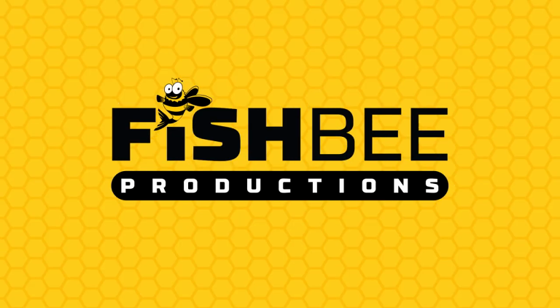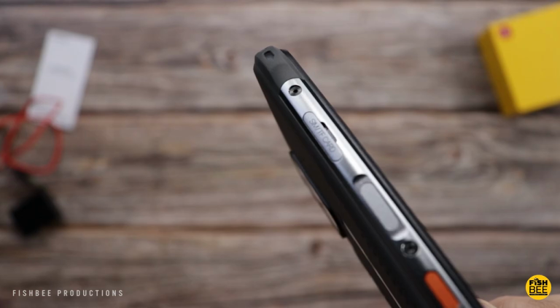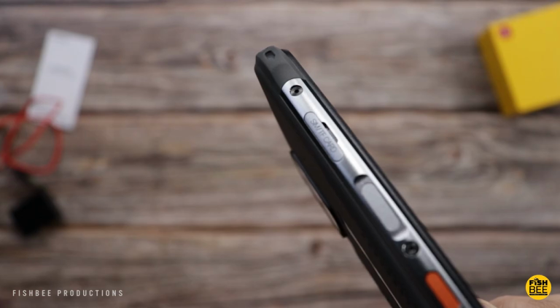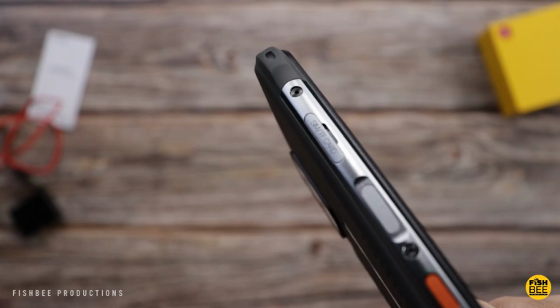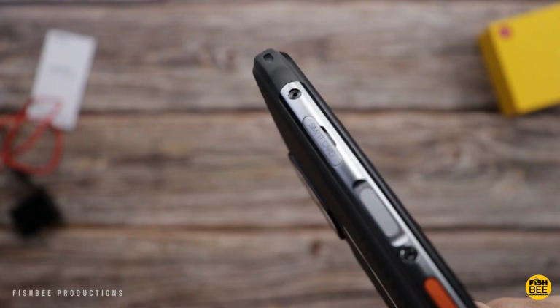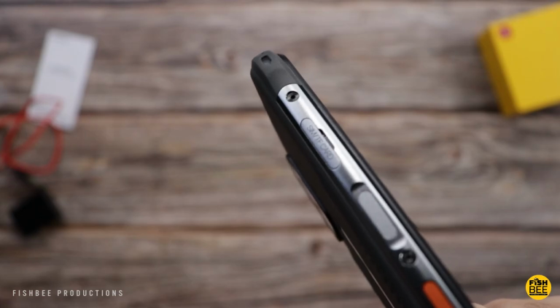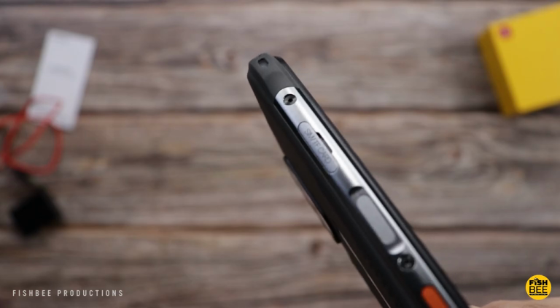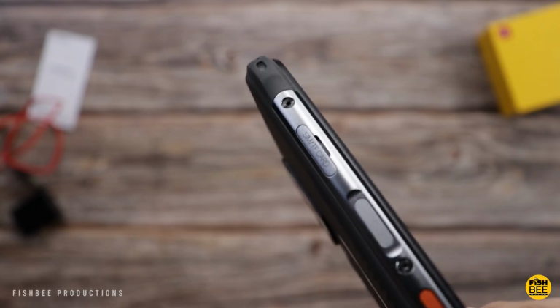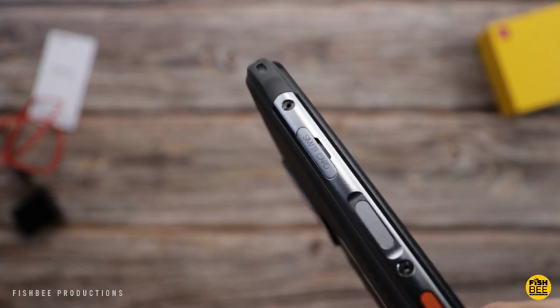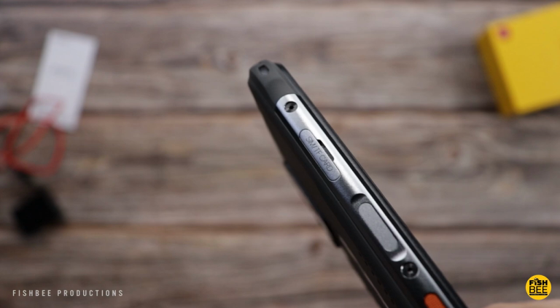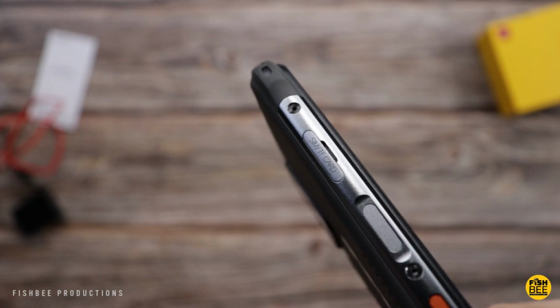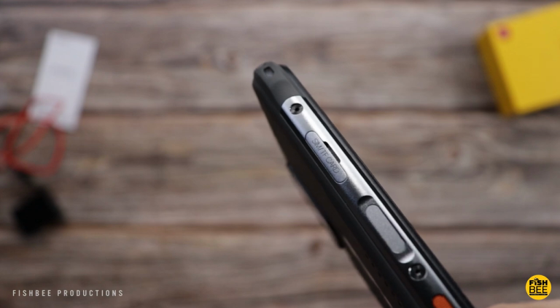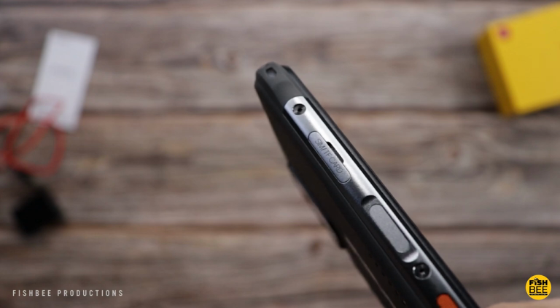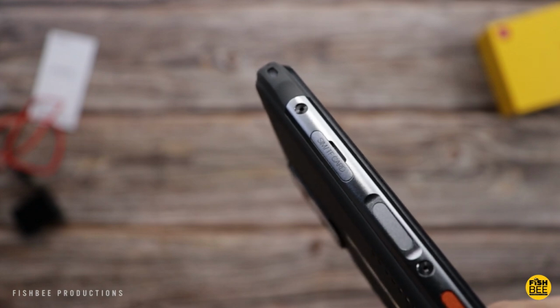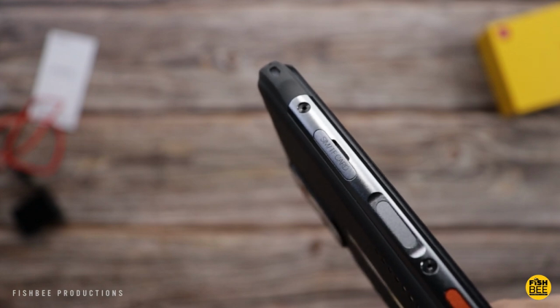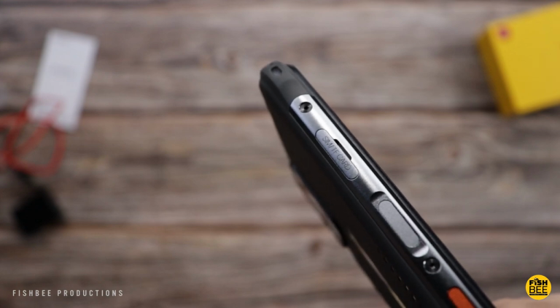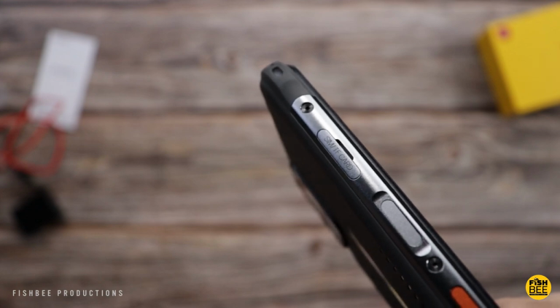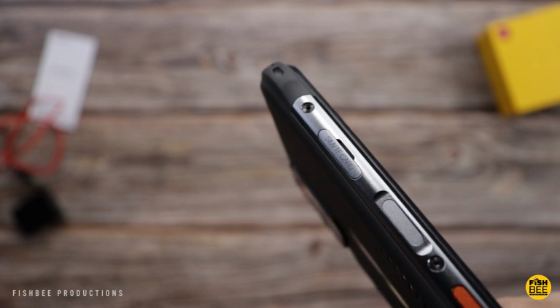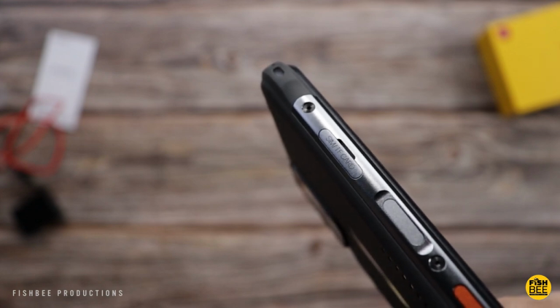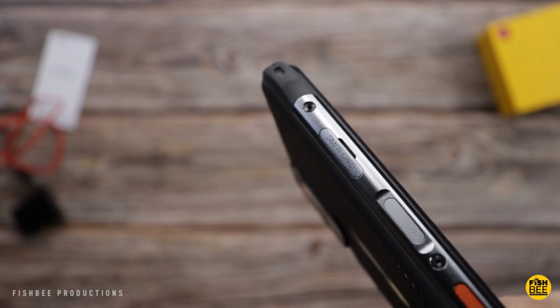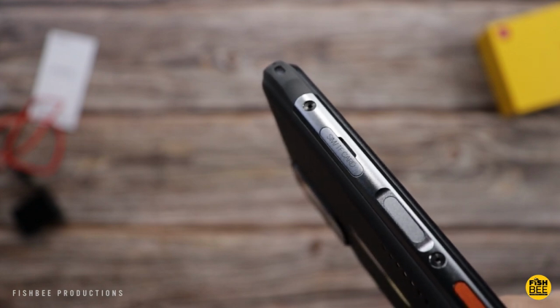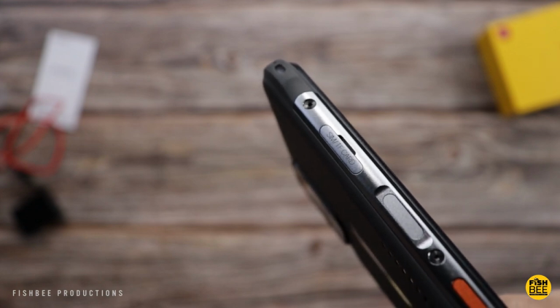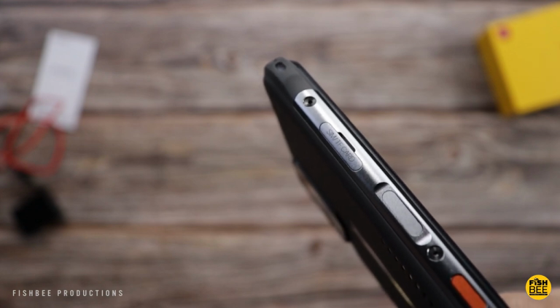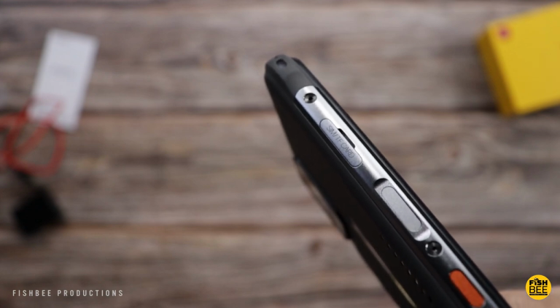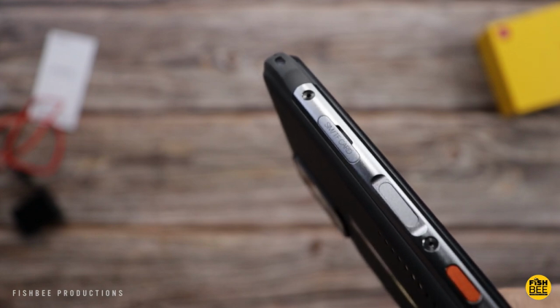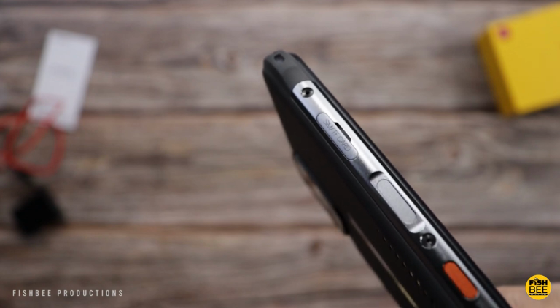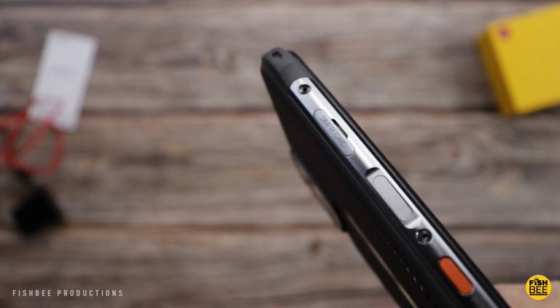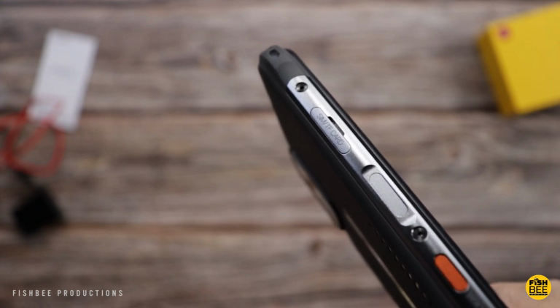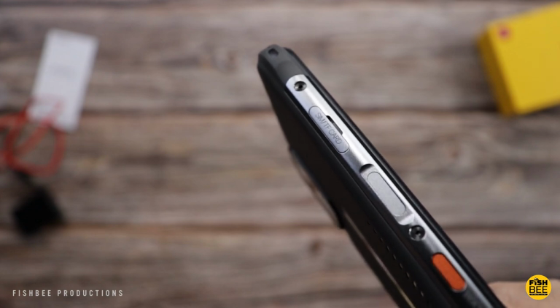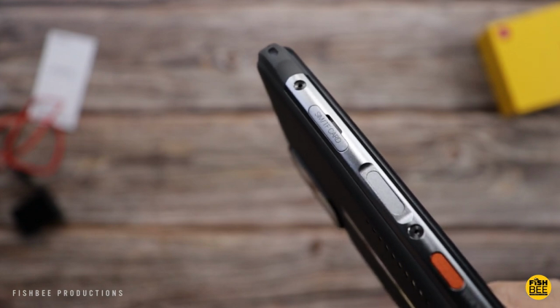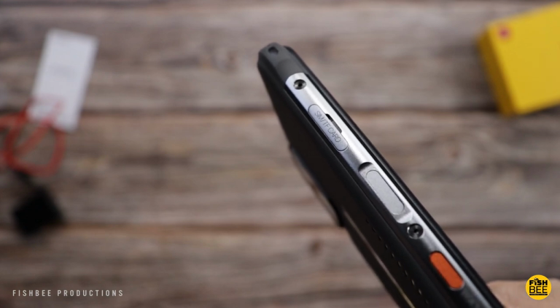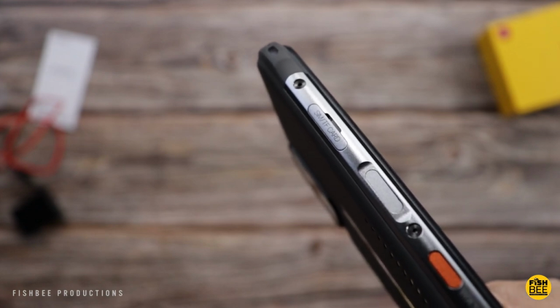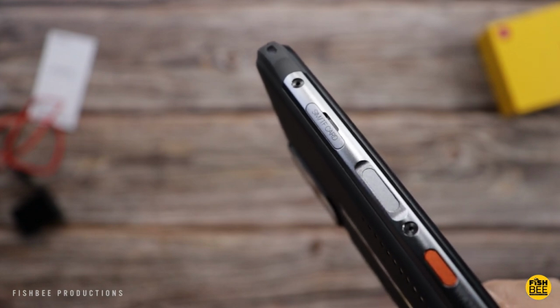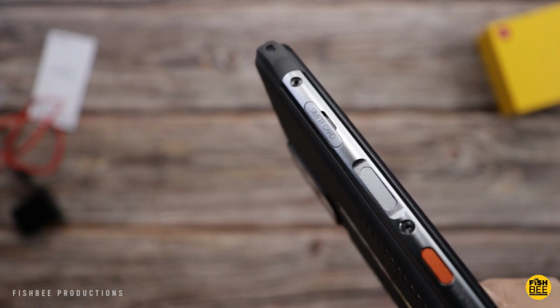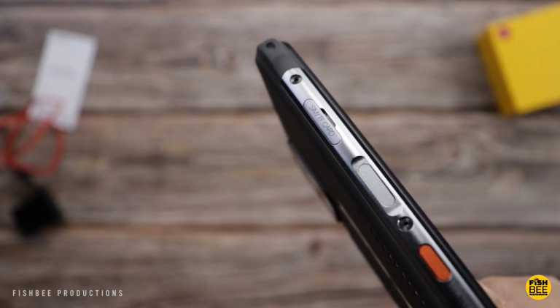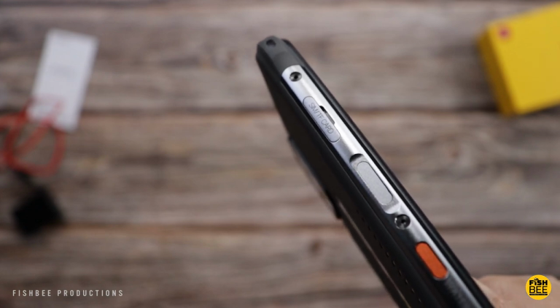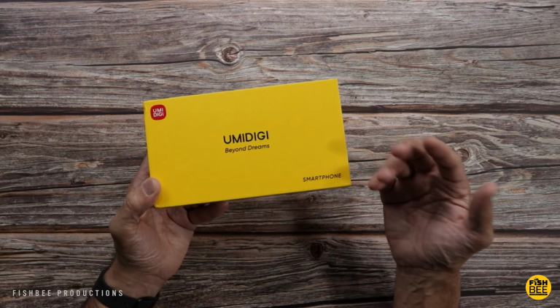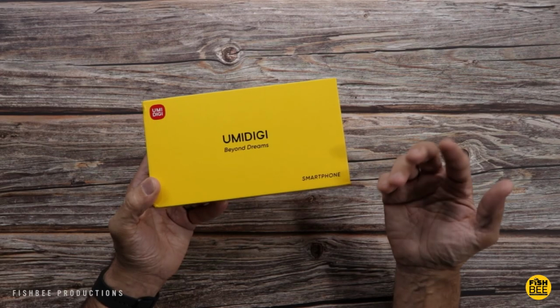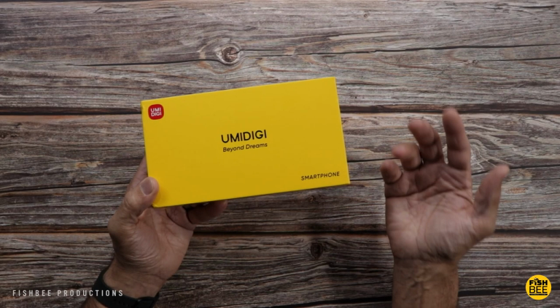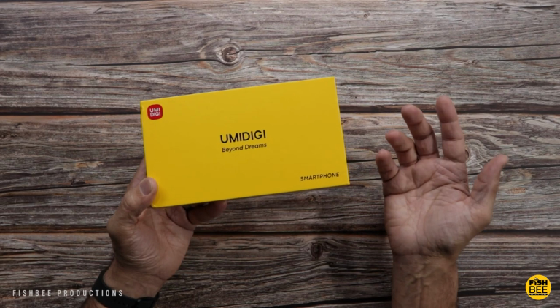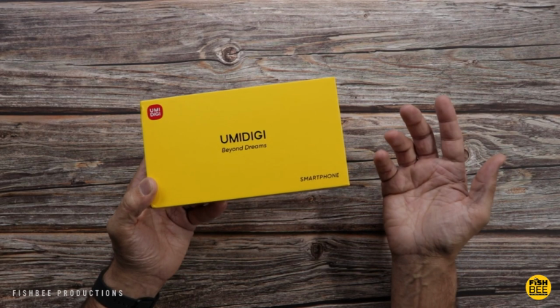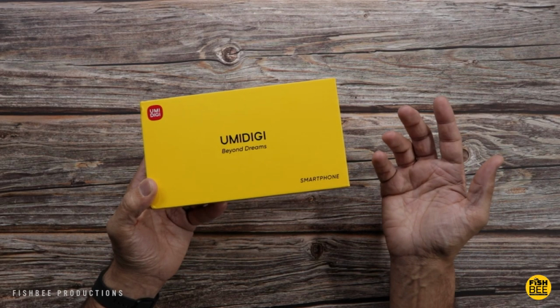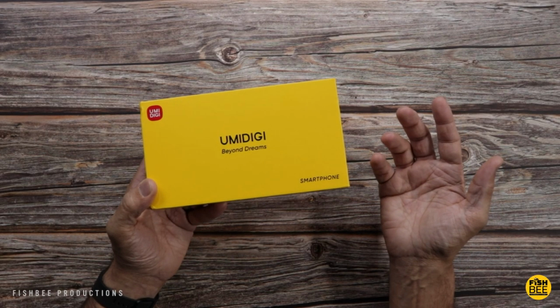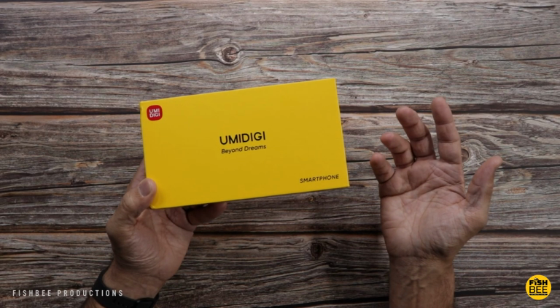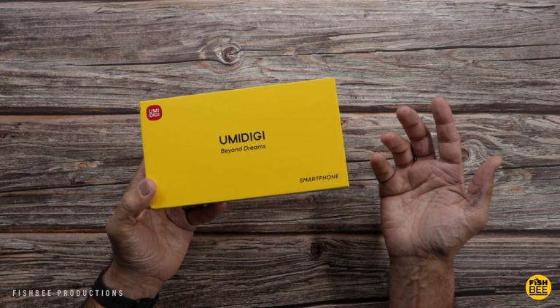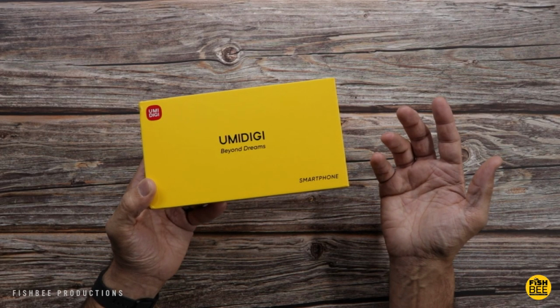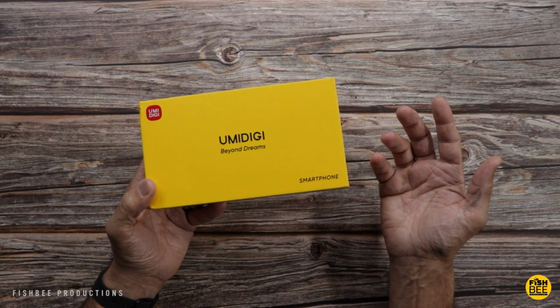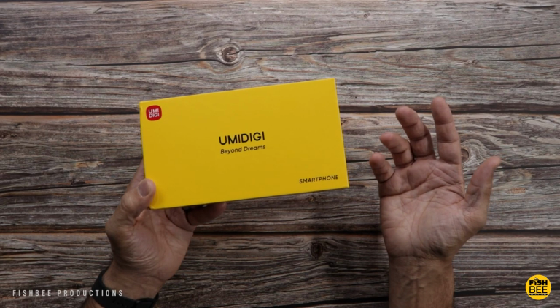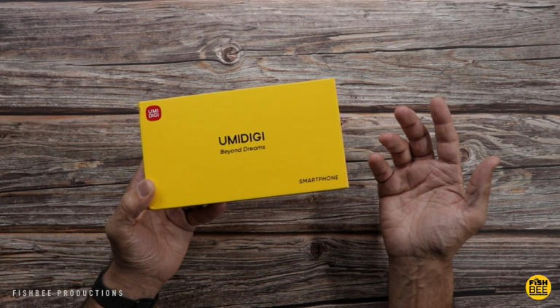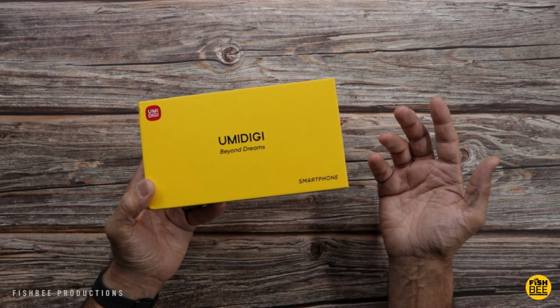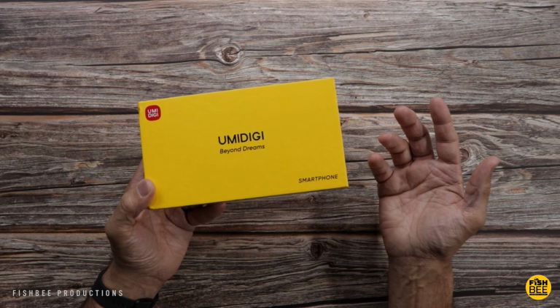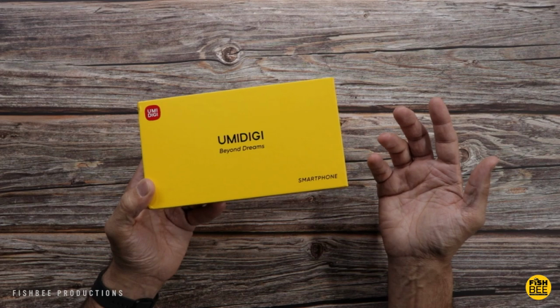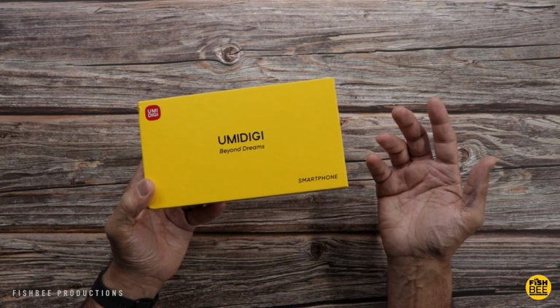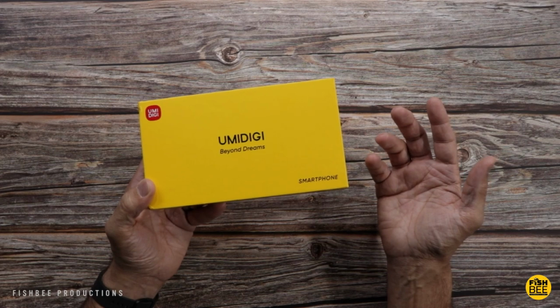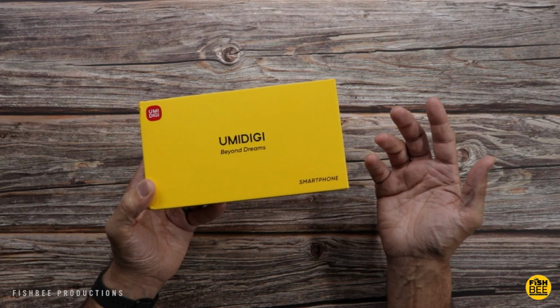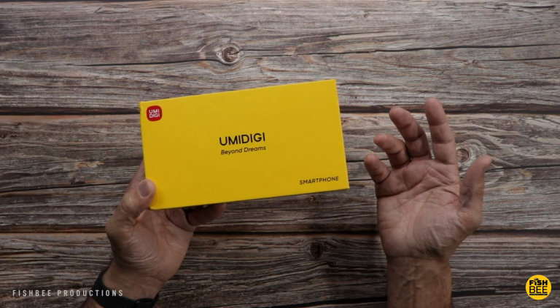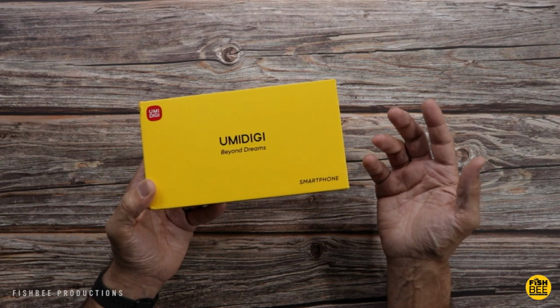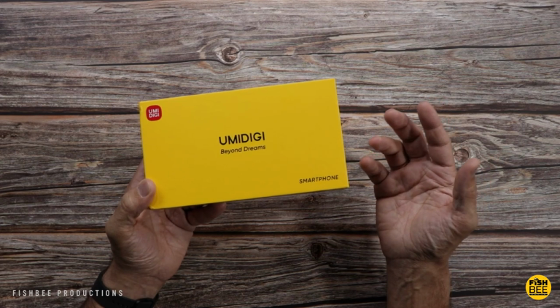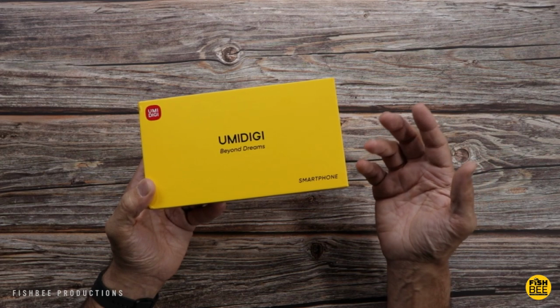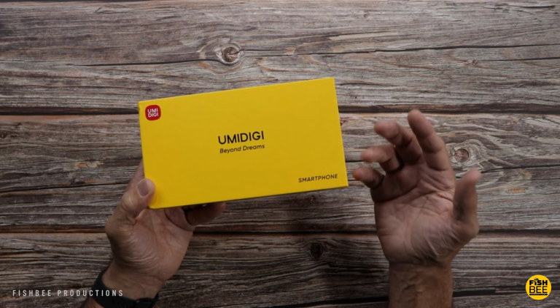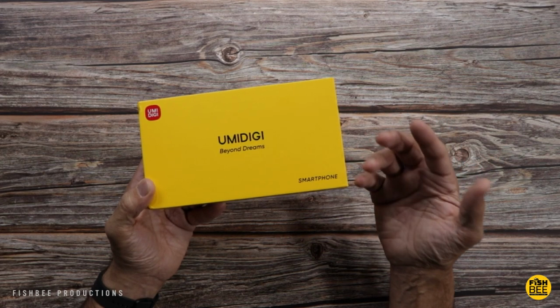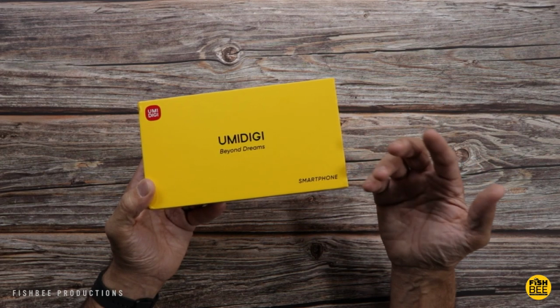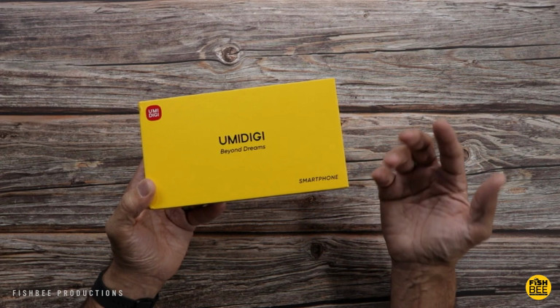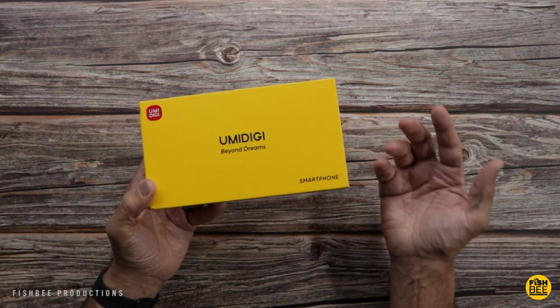So in today's video we're going to take a look at the Umadigi Bison Pro. I want to thank you guys at Umadigi for sending this over to review on the channel.